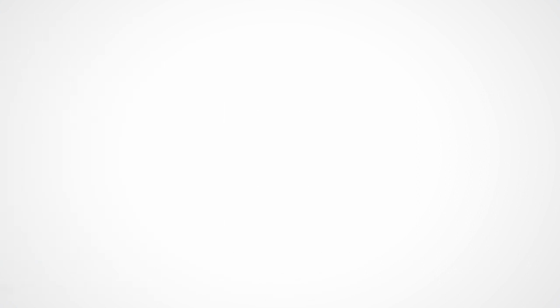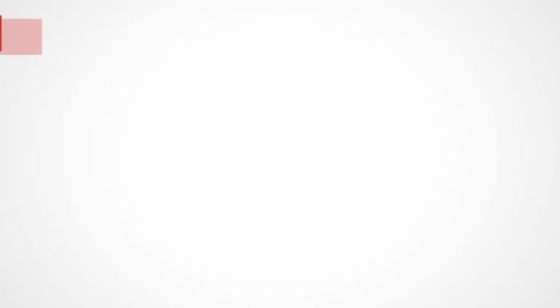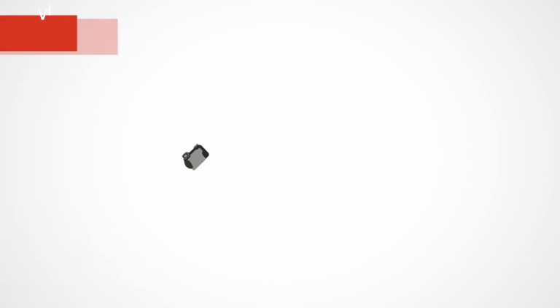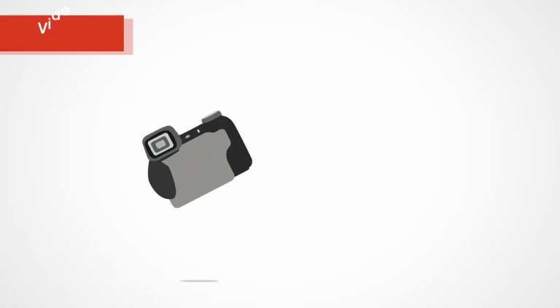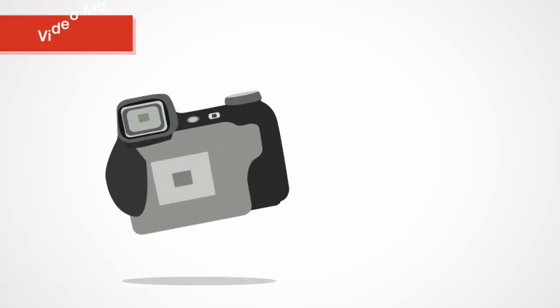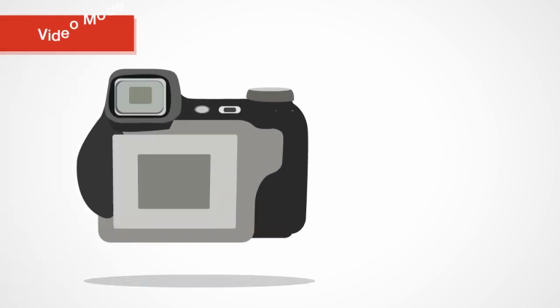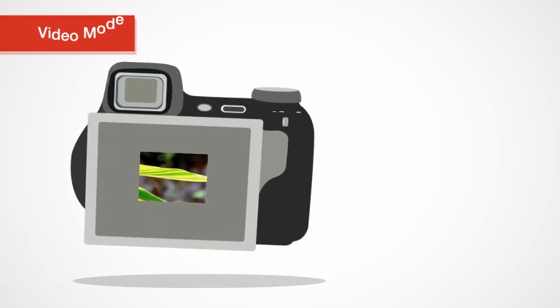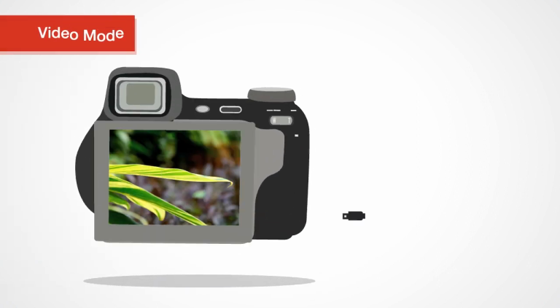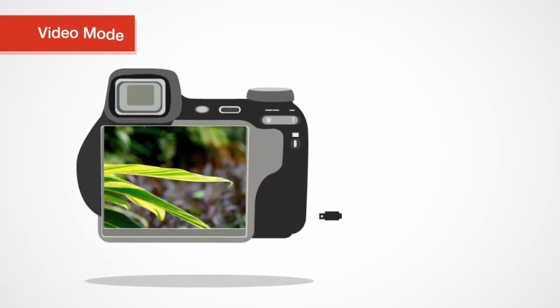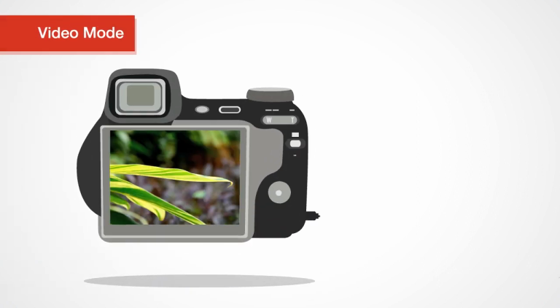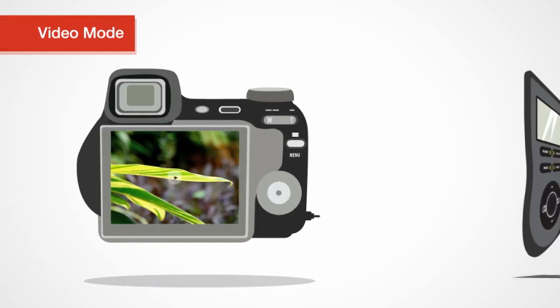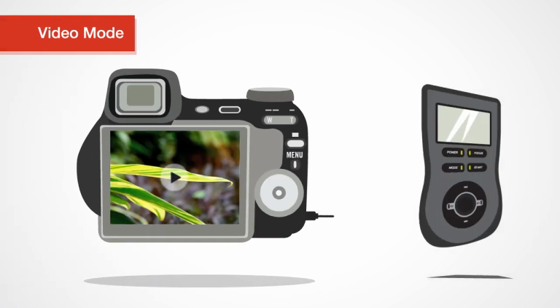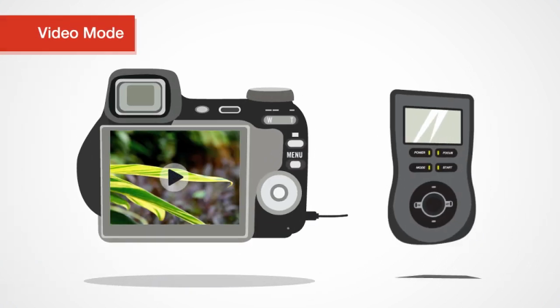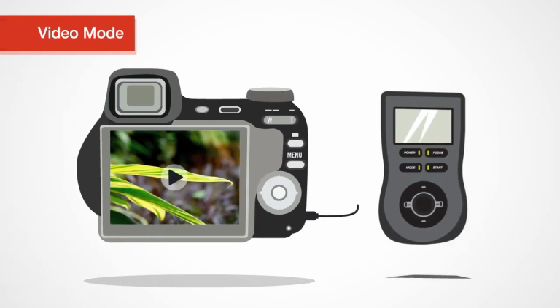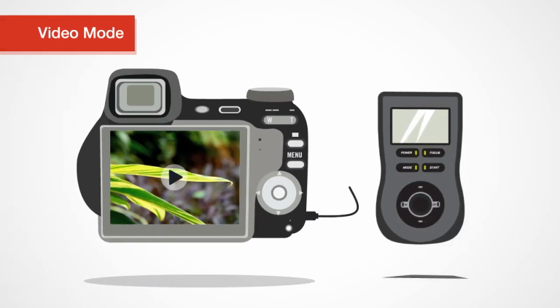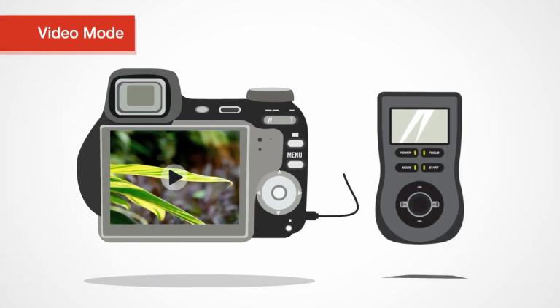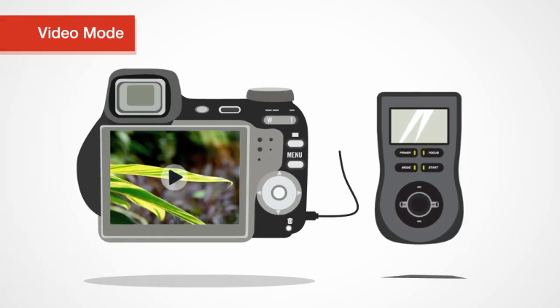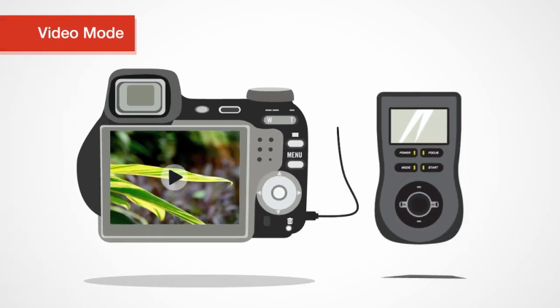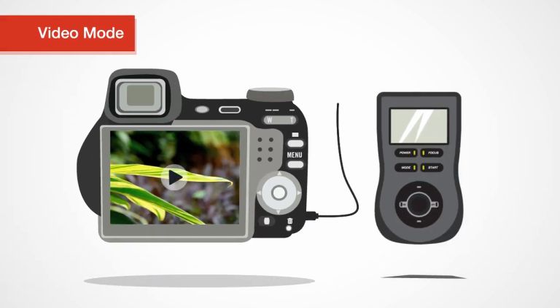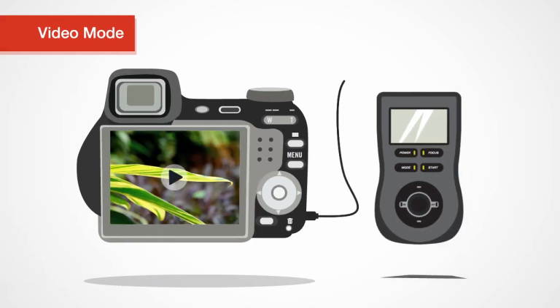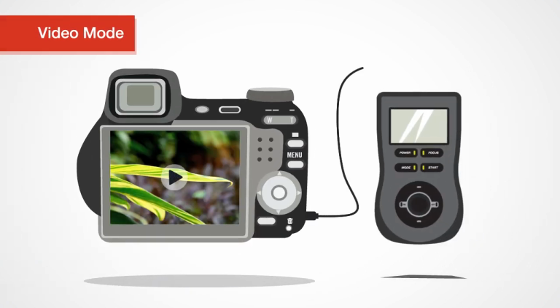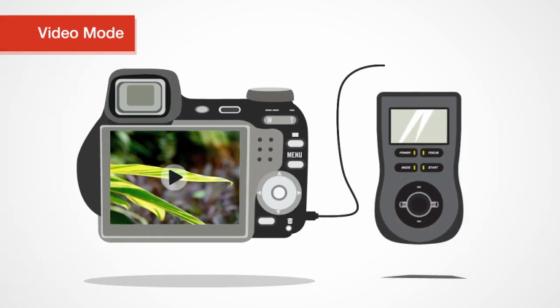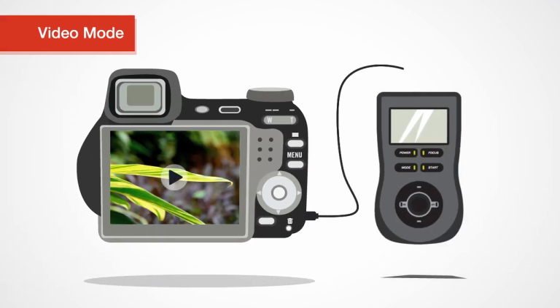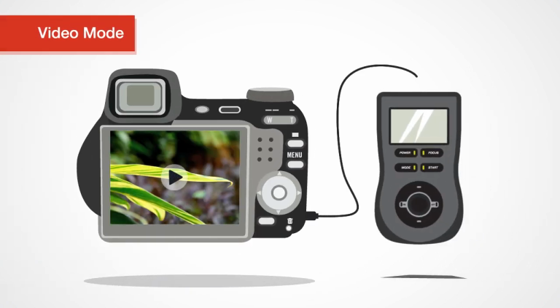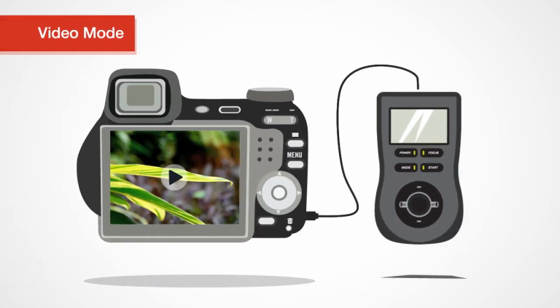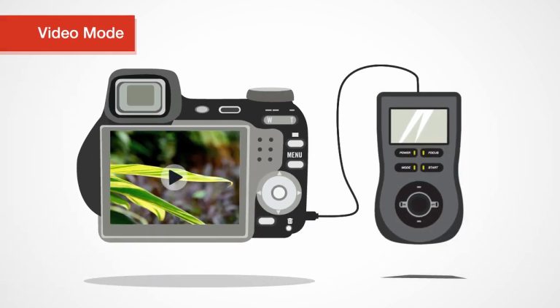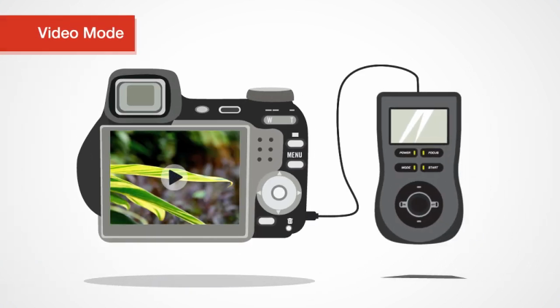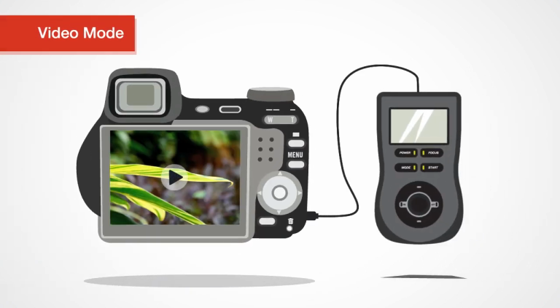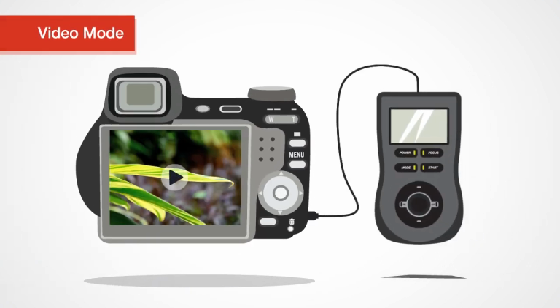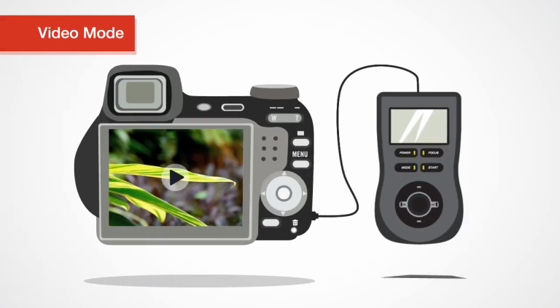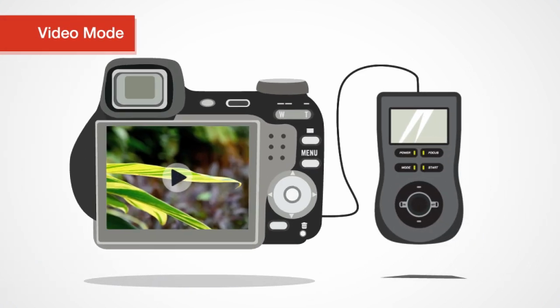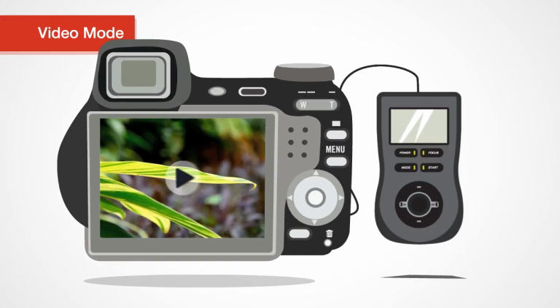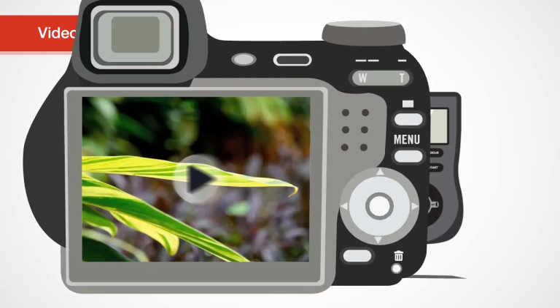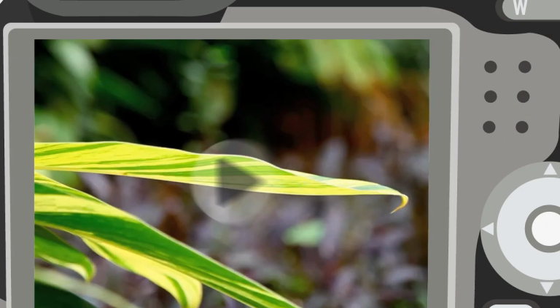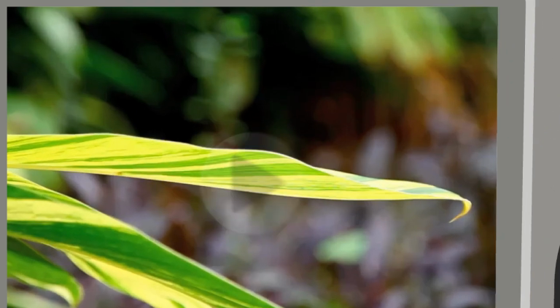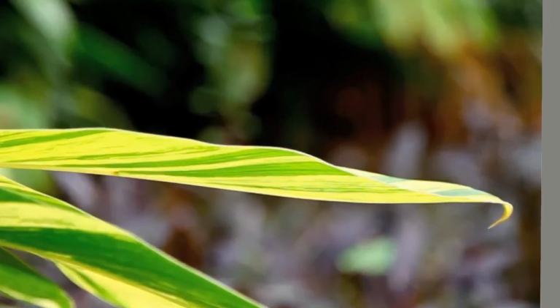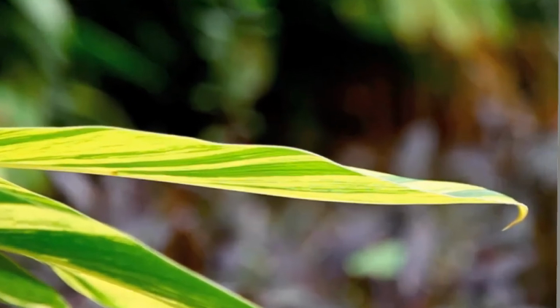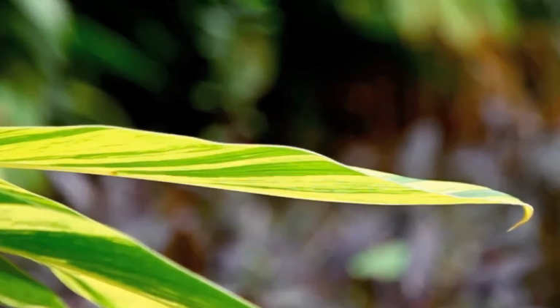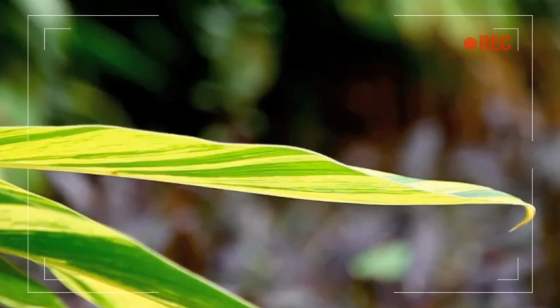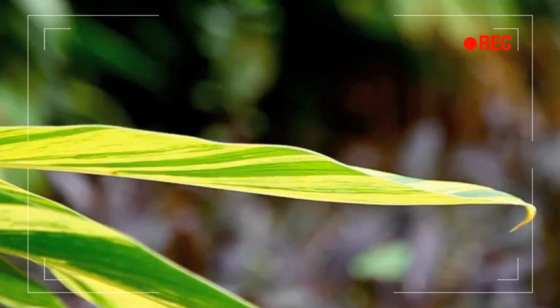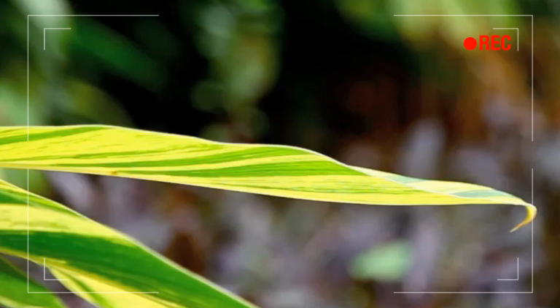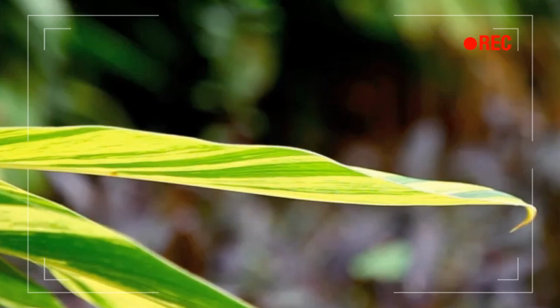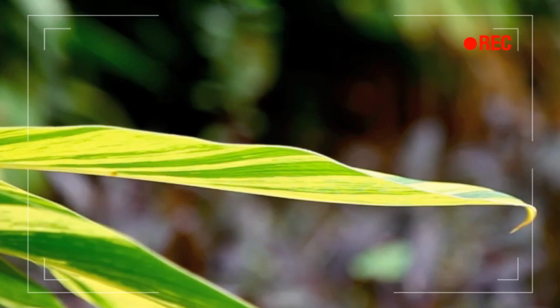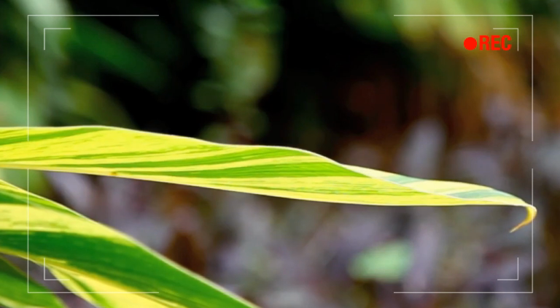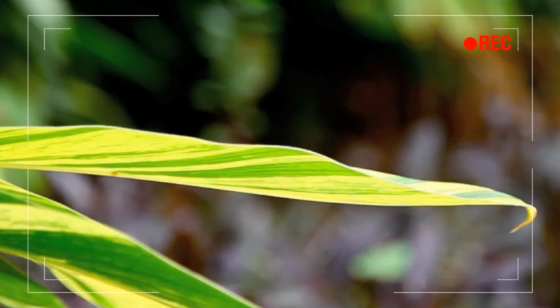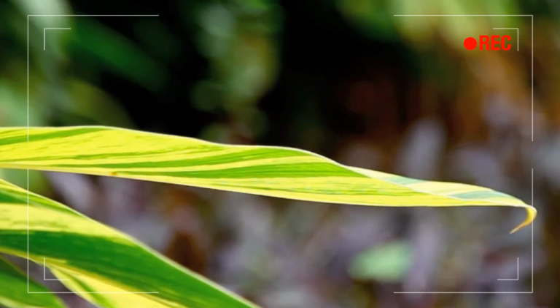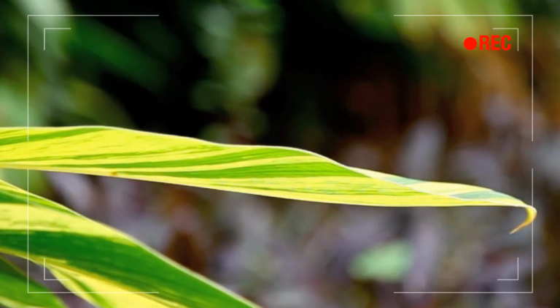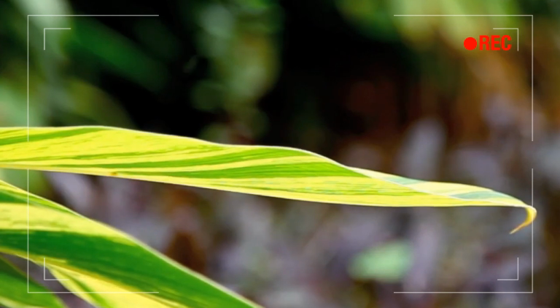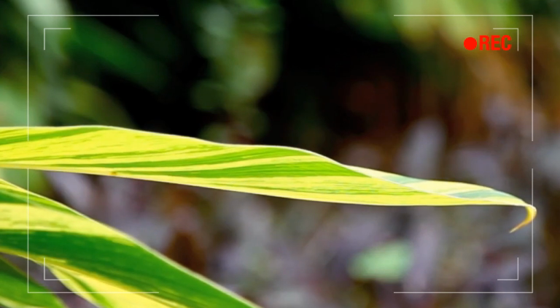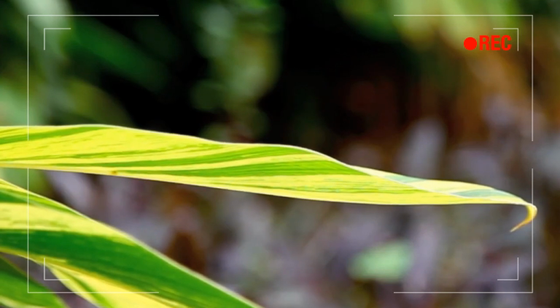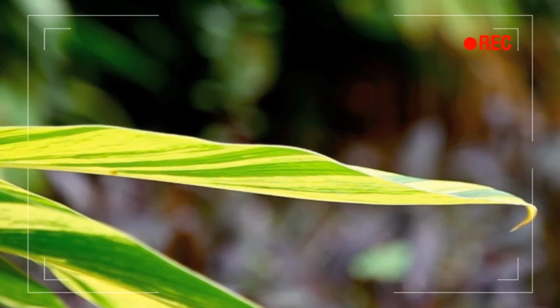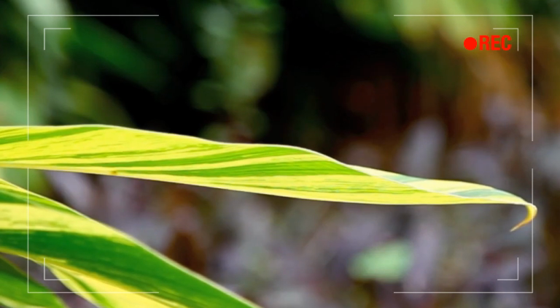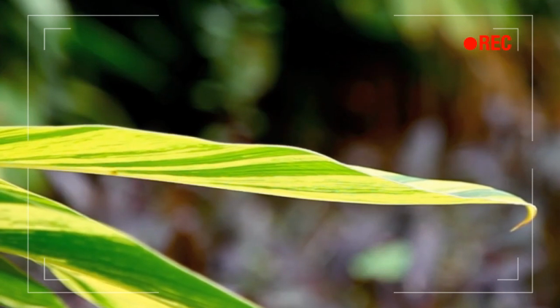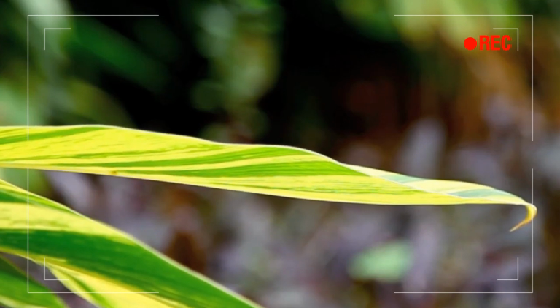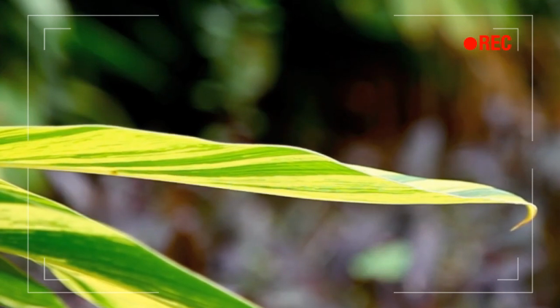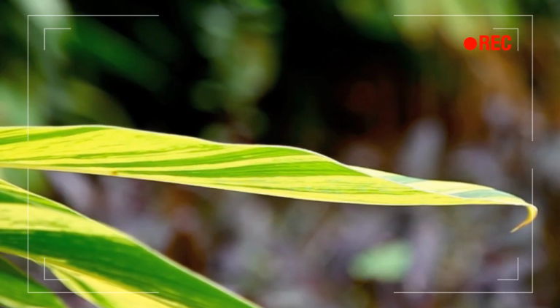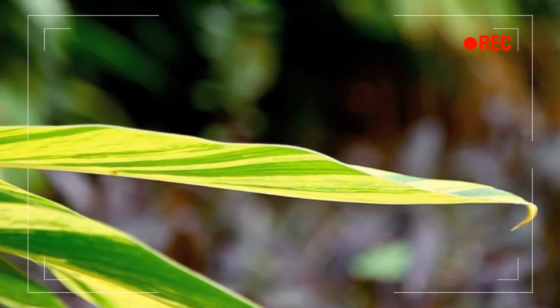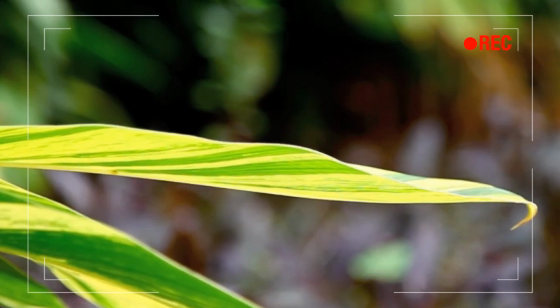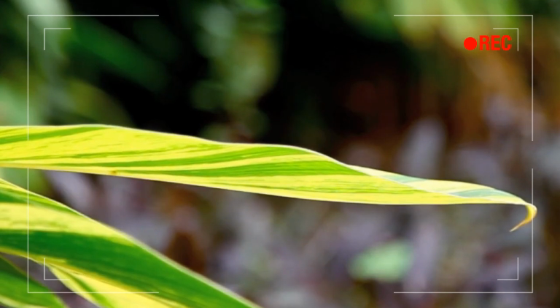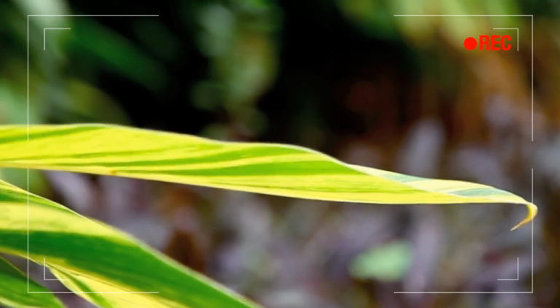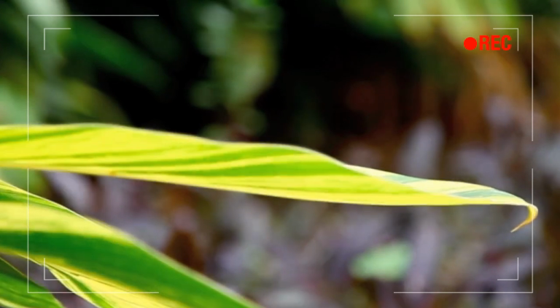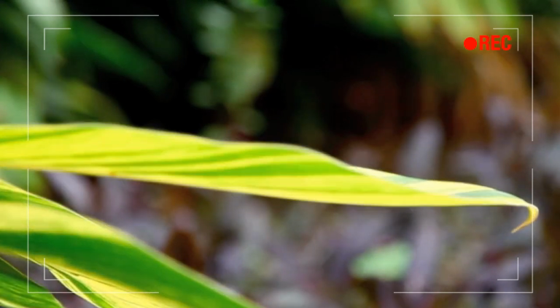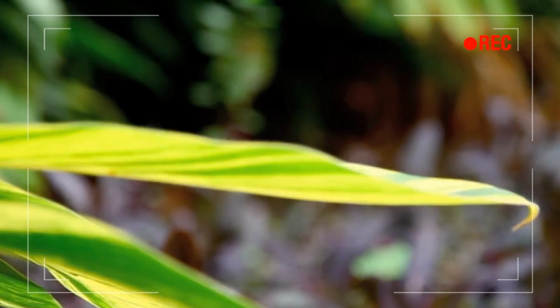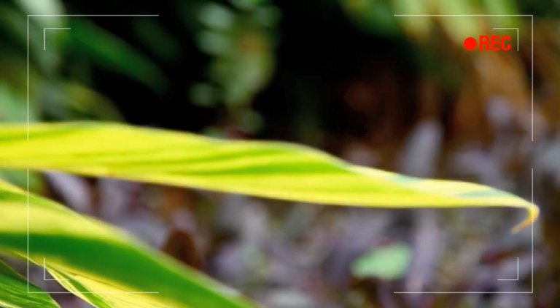And with our all-new video mode, you can remotely start, stop, change exposure settings, and even perform a rack focus, all without having to touch your camera.